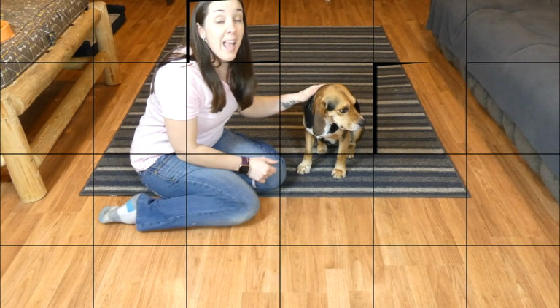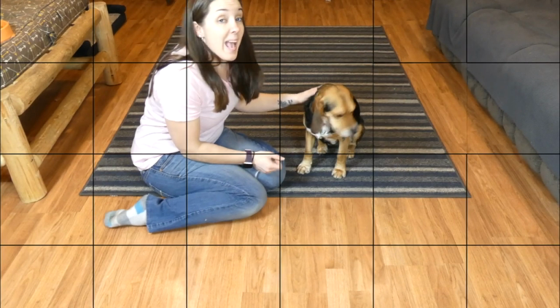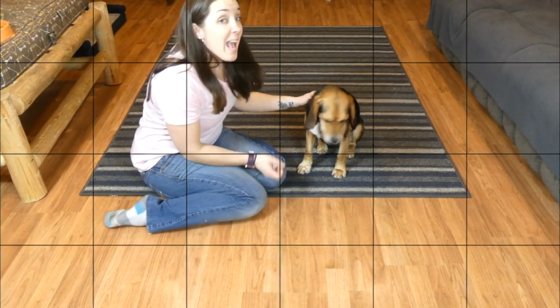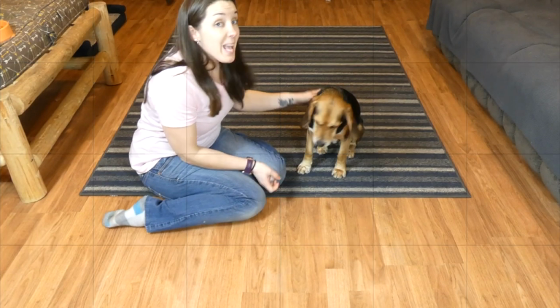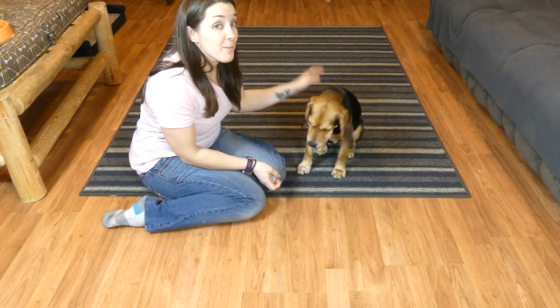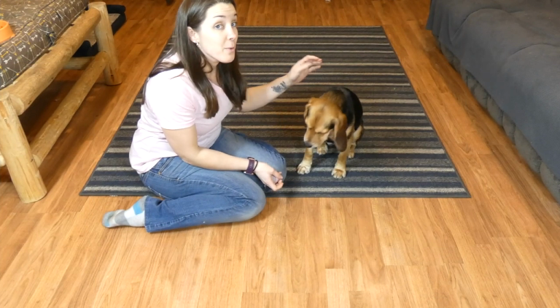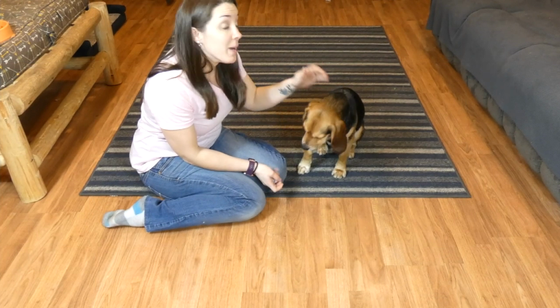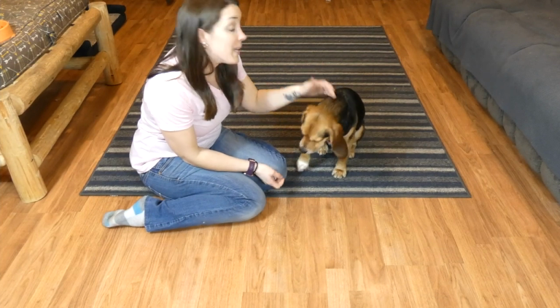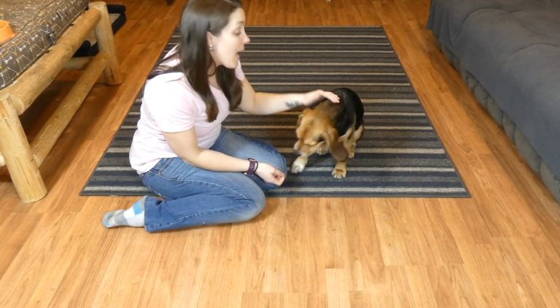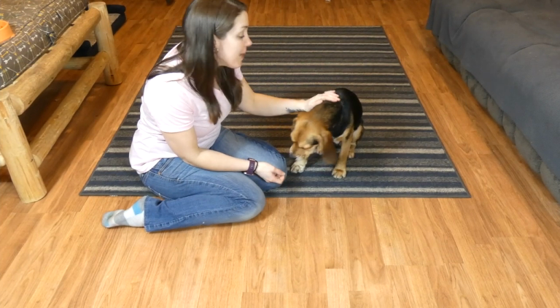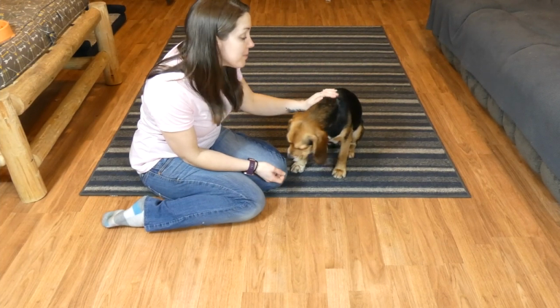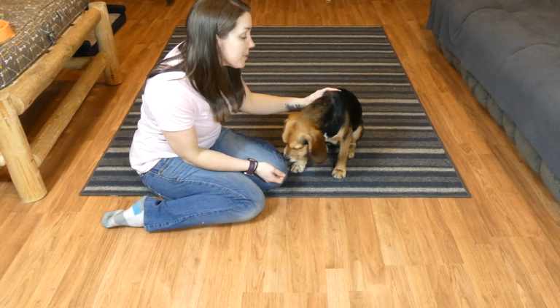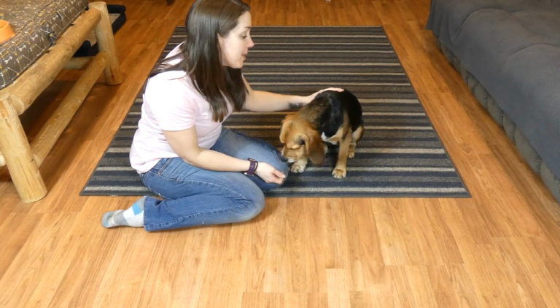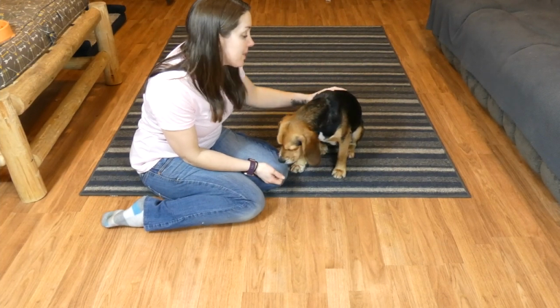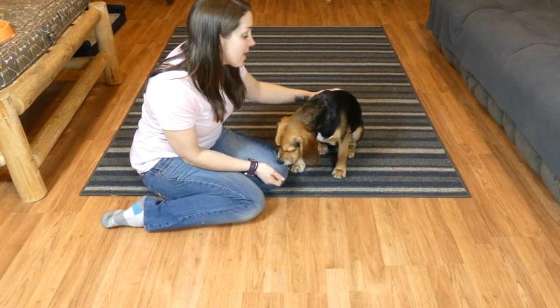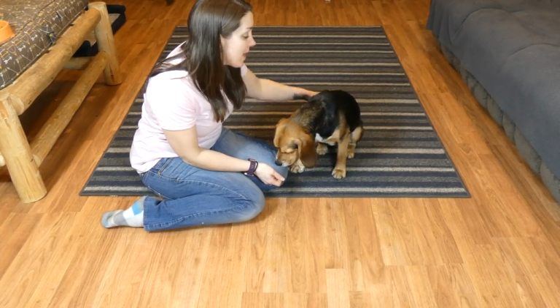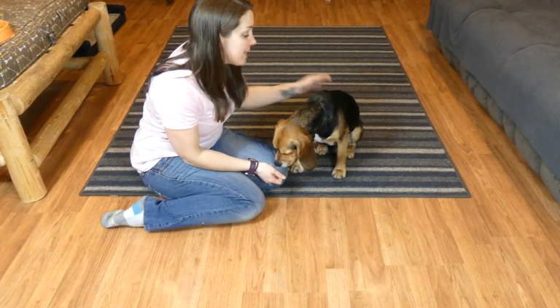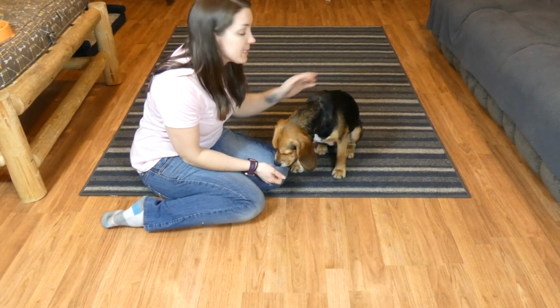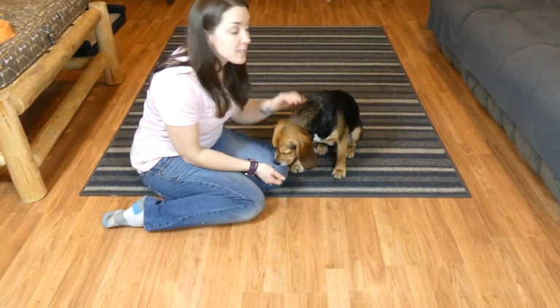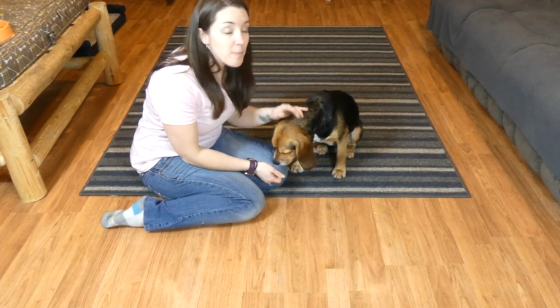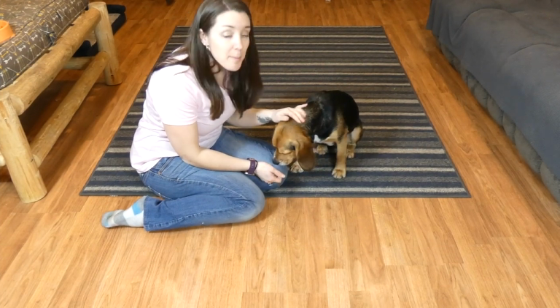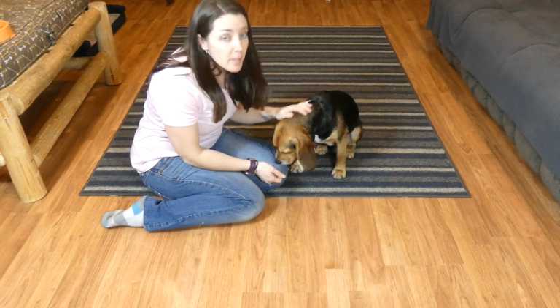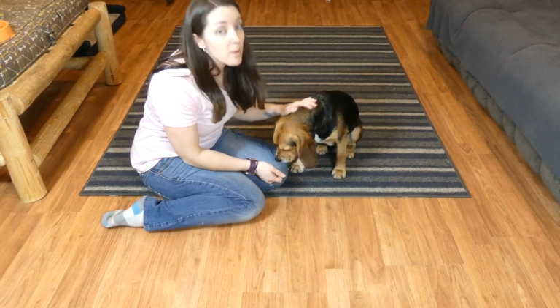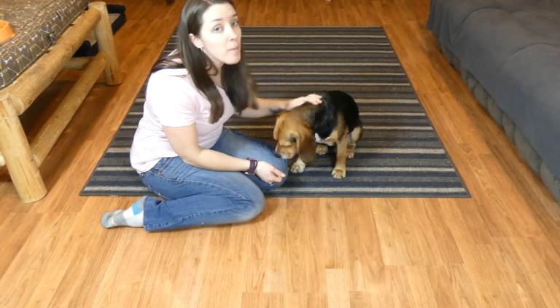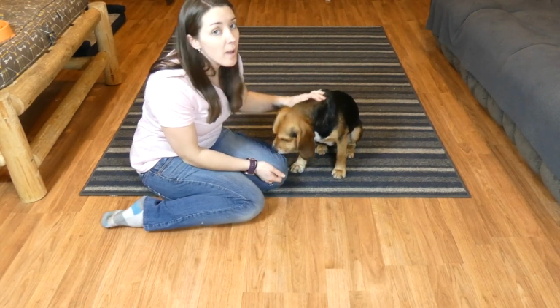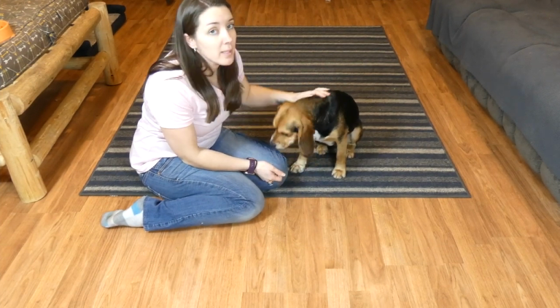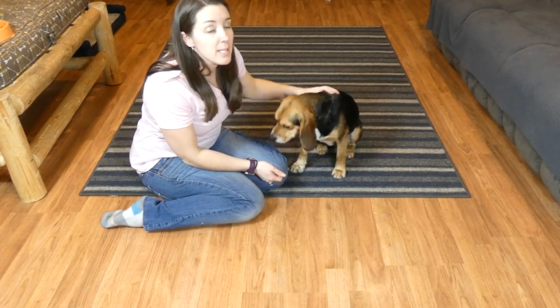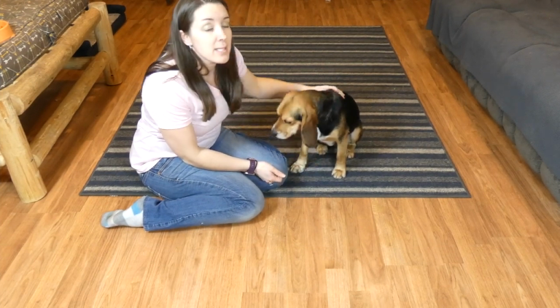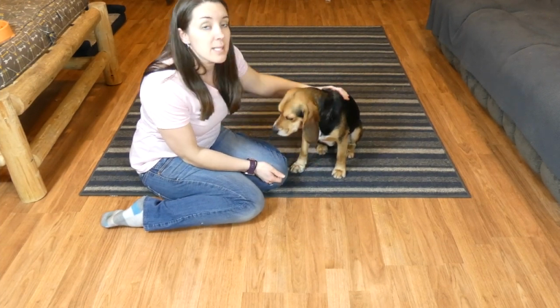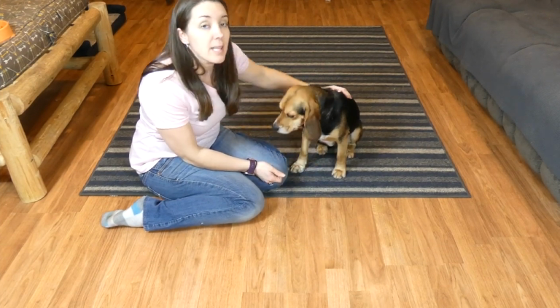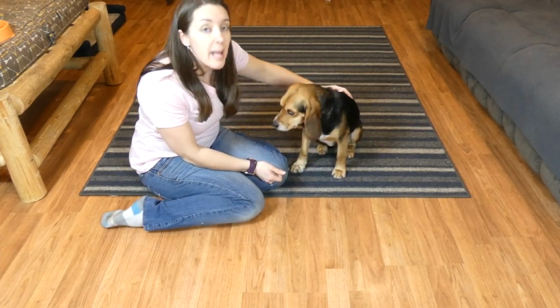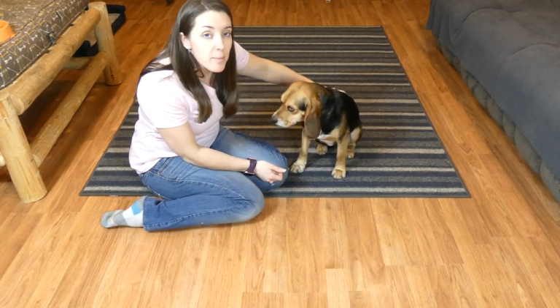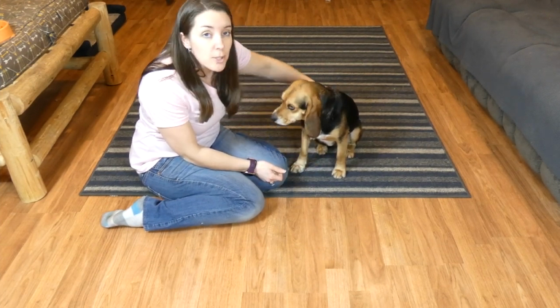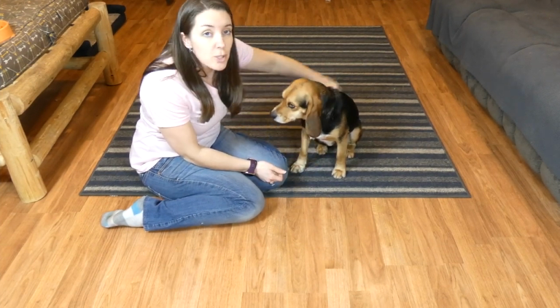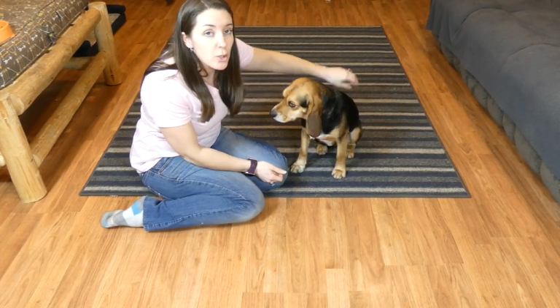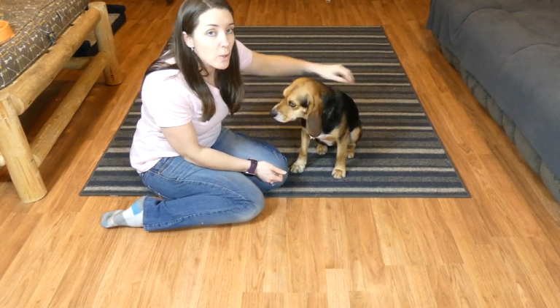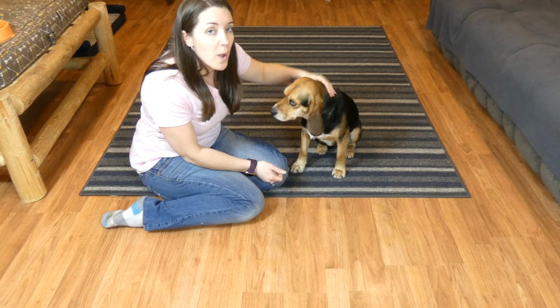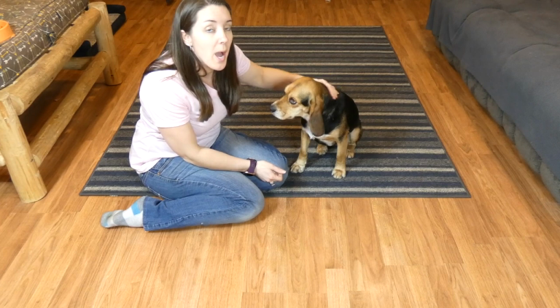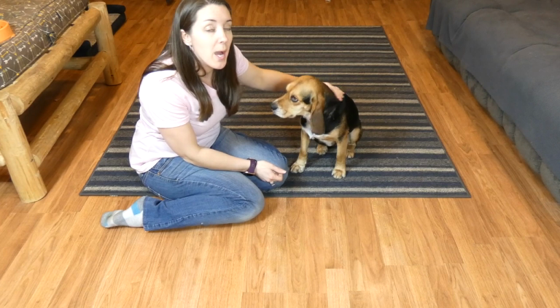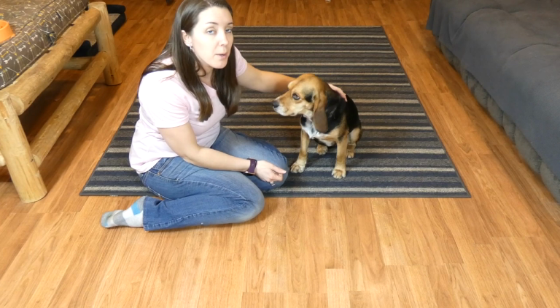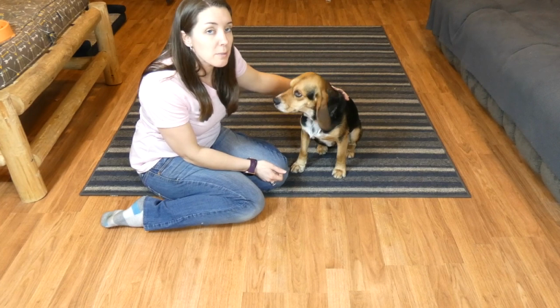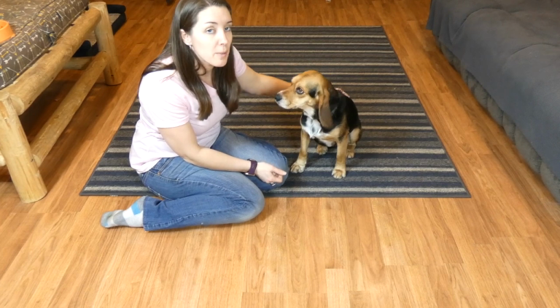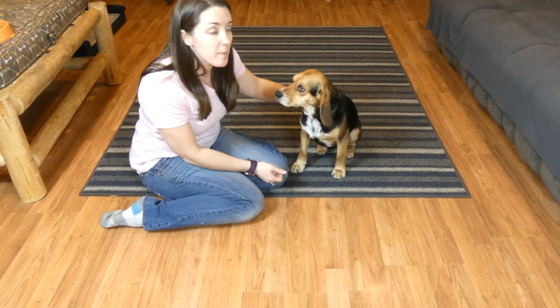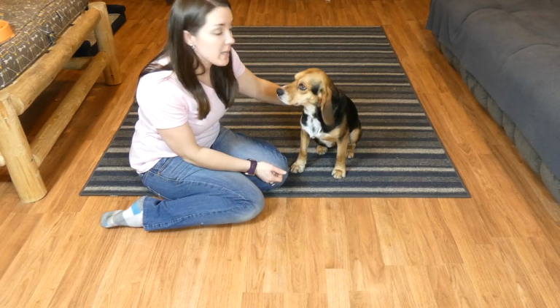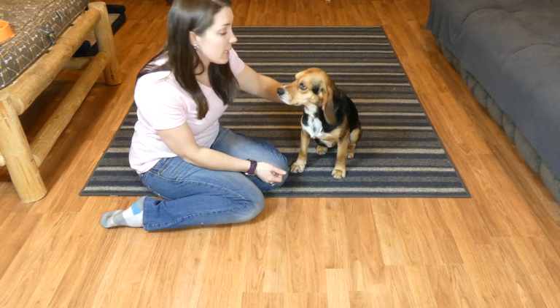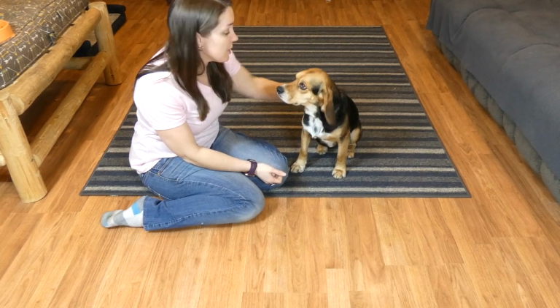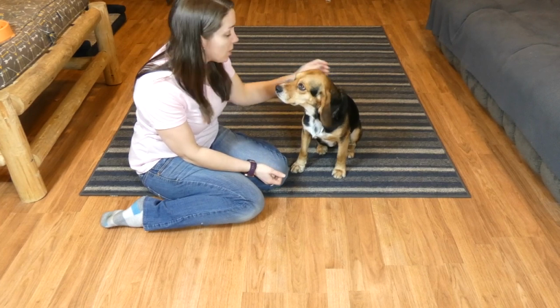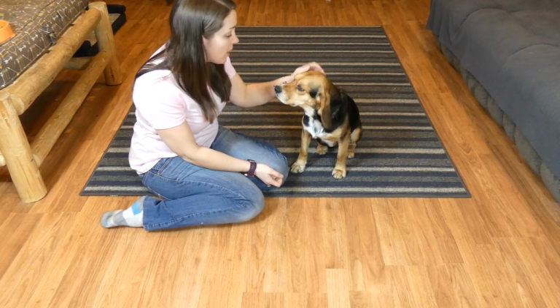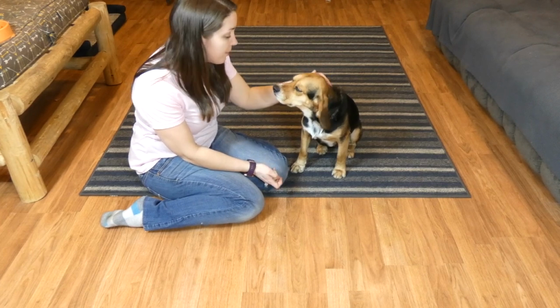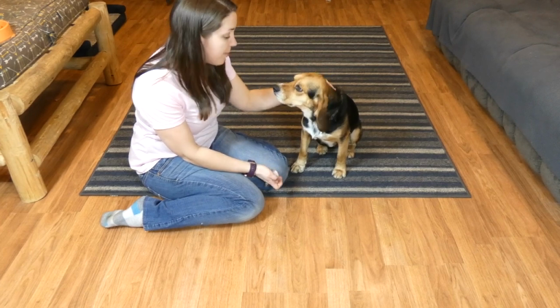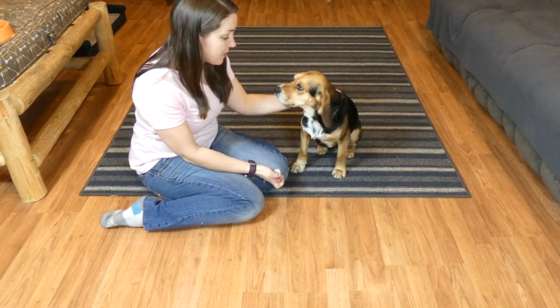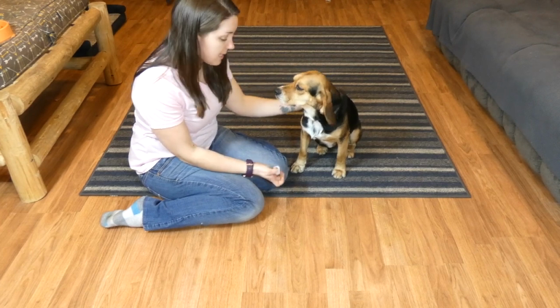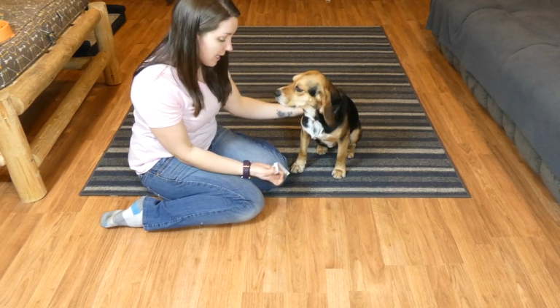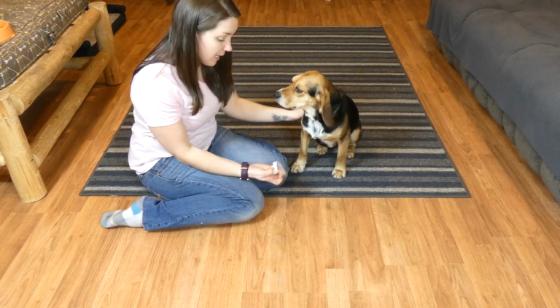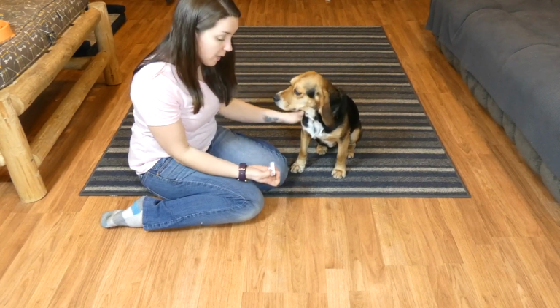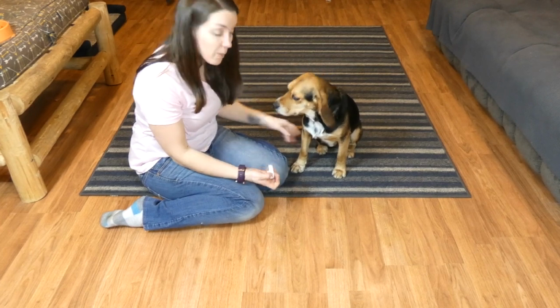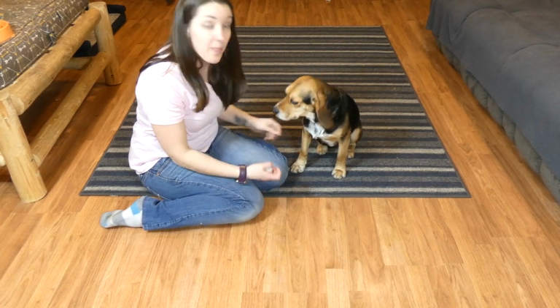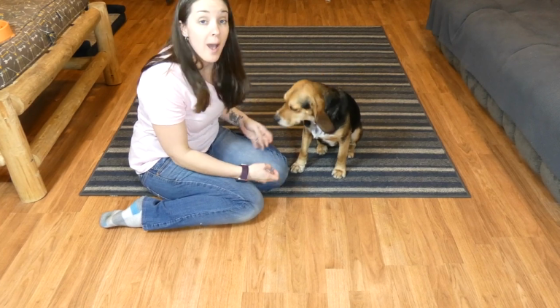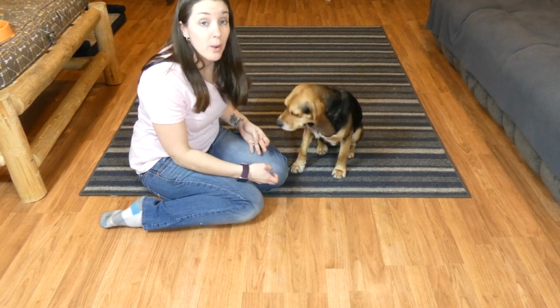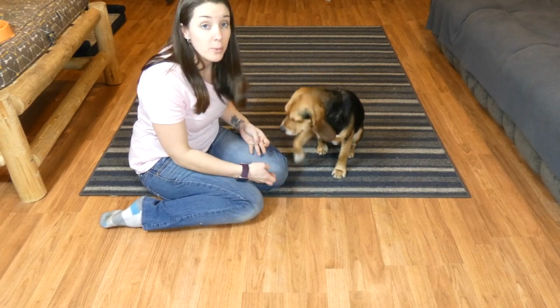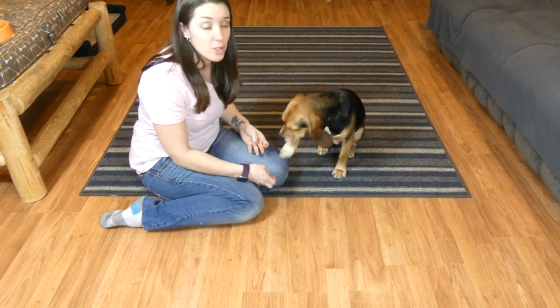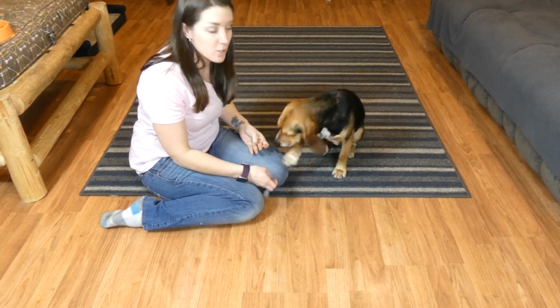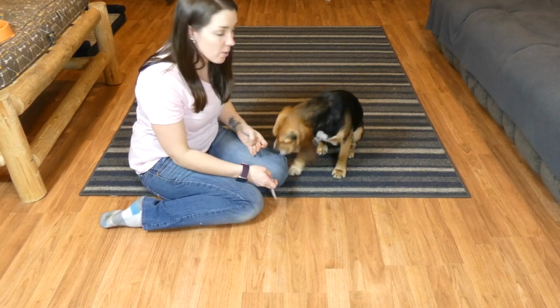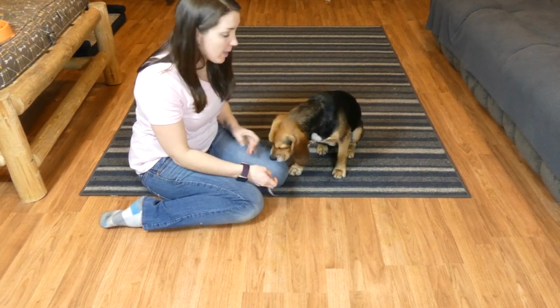Hey everyone, I'm Samantha and this is my Beagle Molly. Today I'm going to show you how to make a dog bandana without sewing.